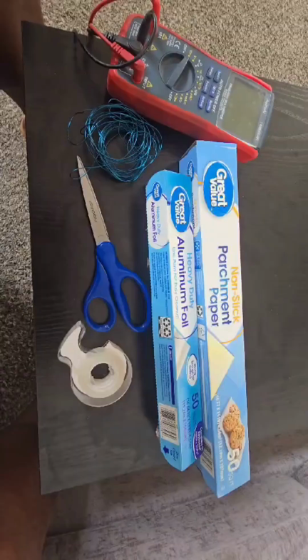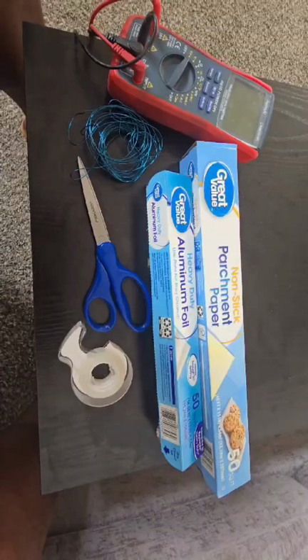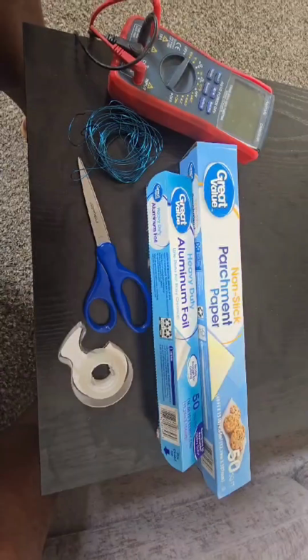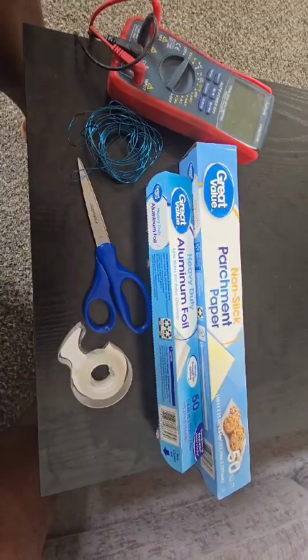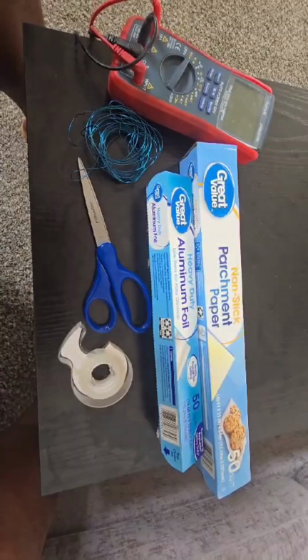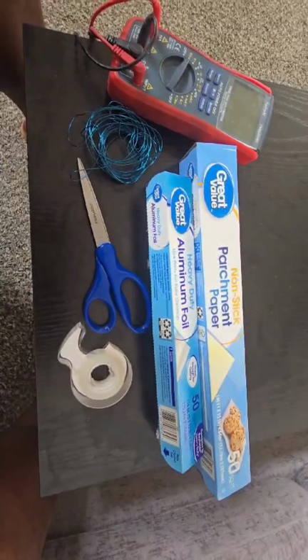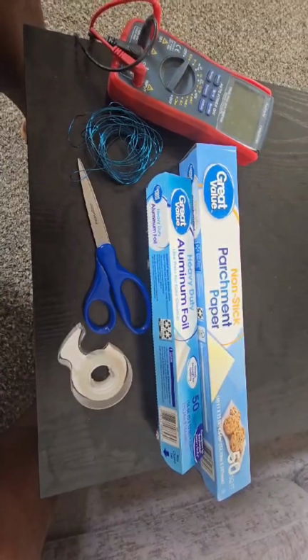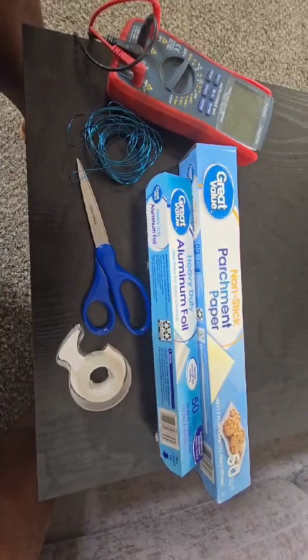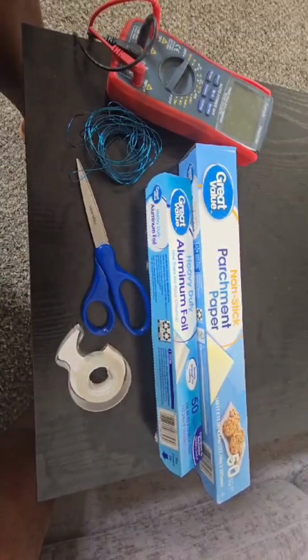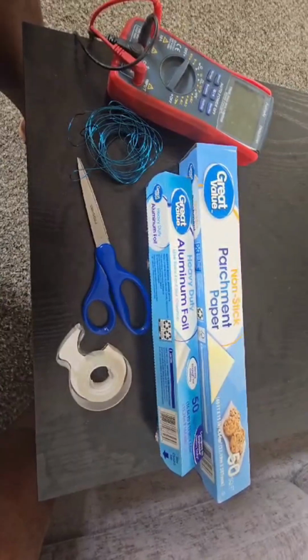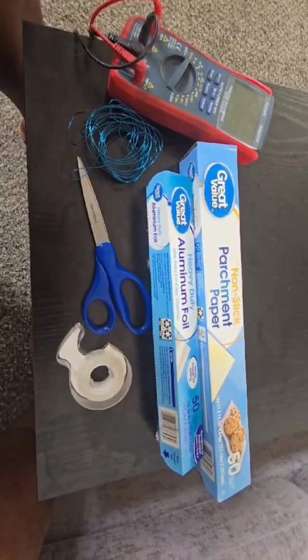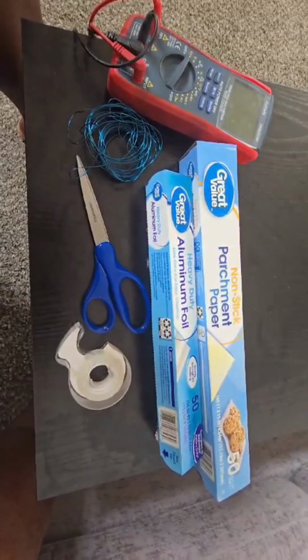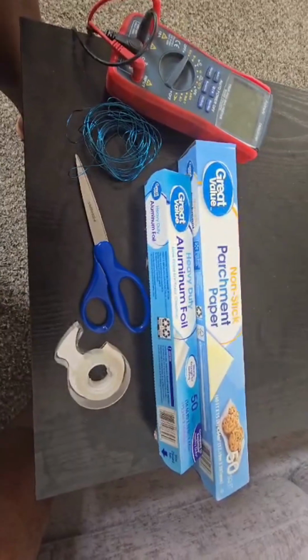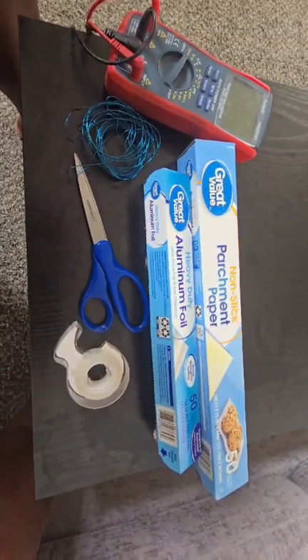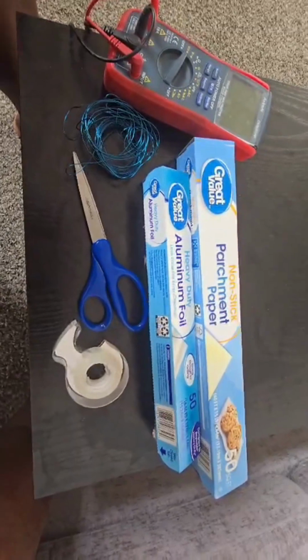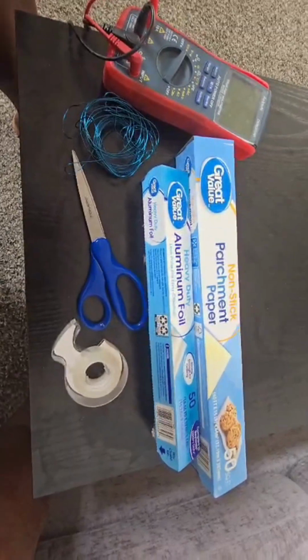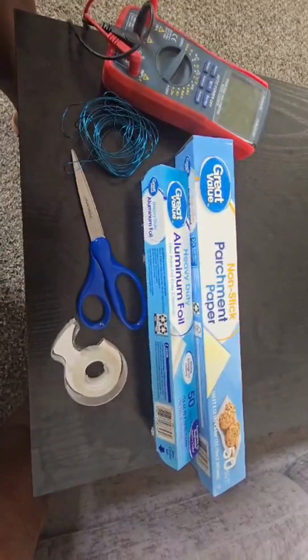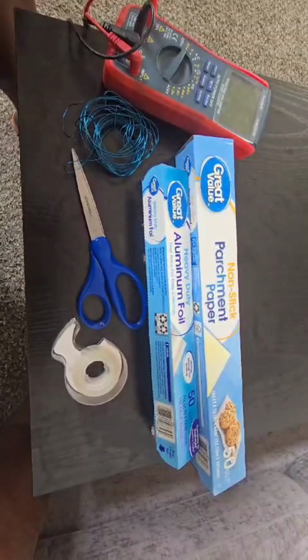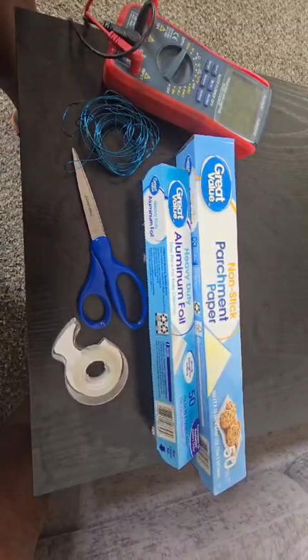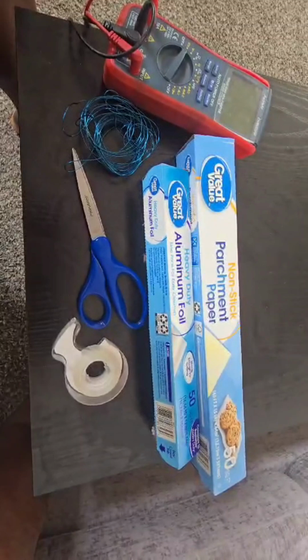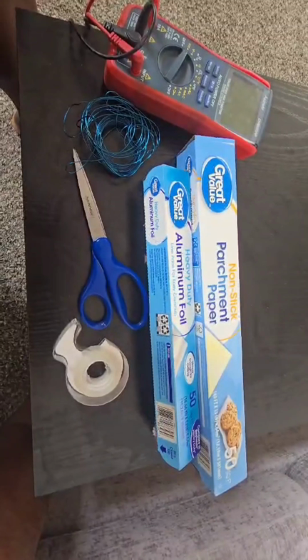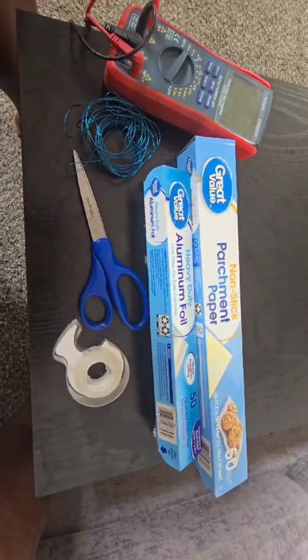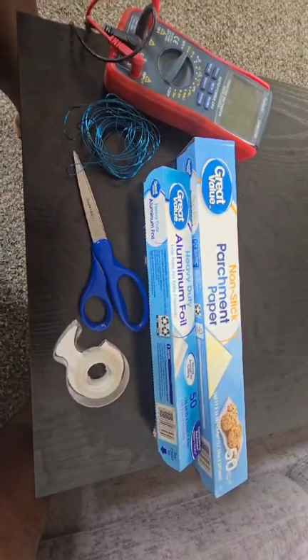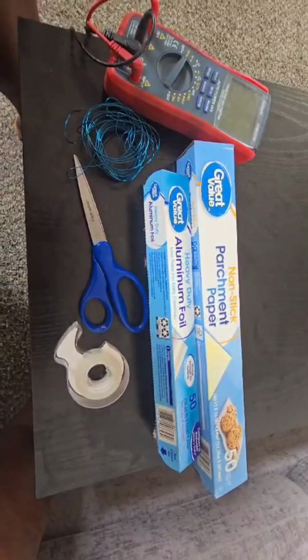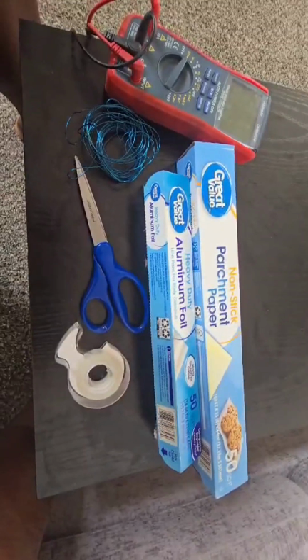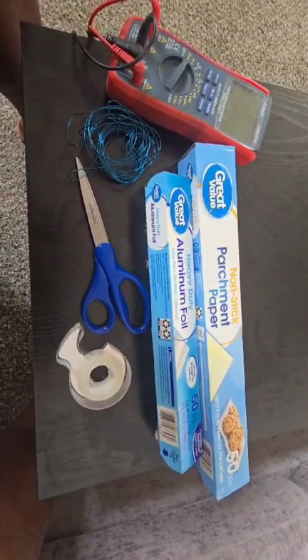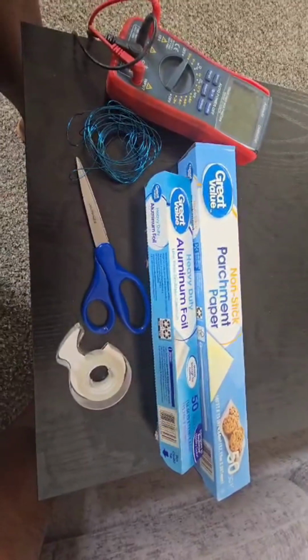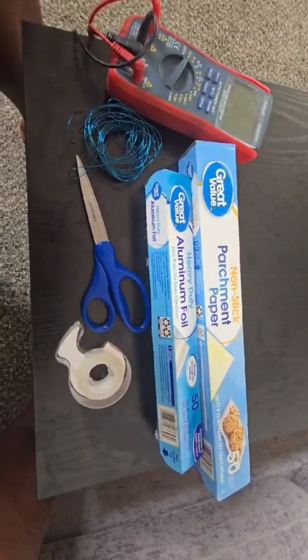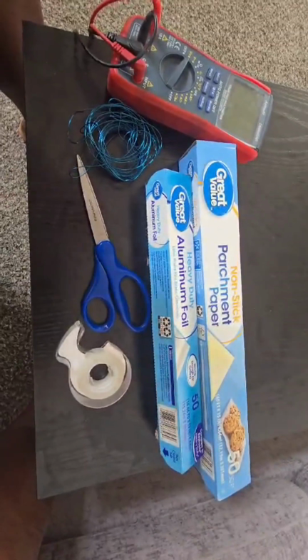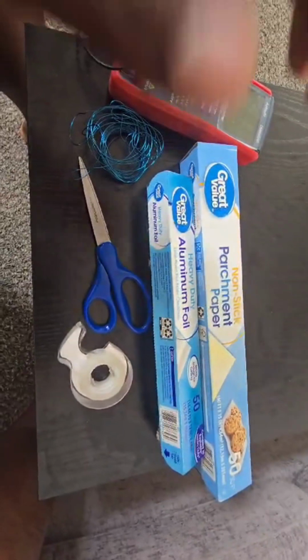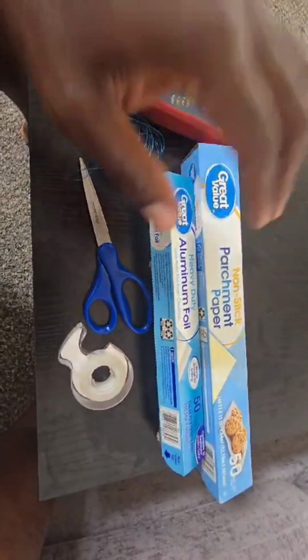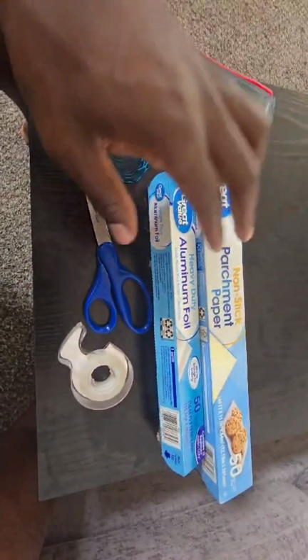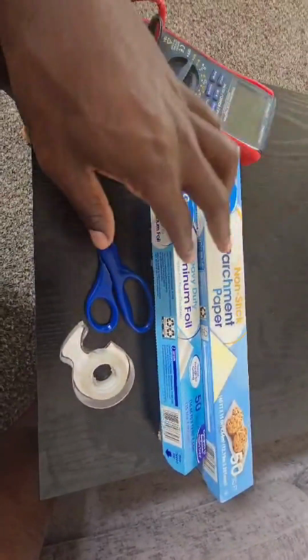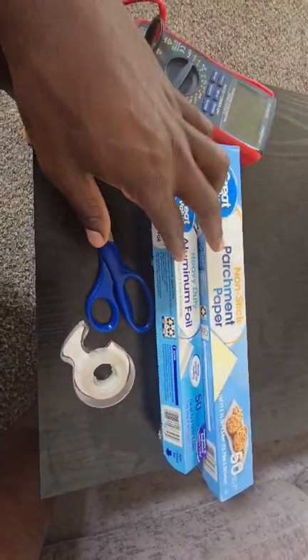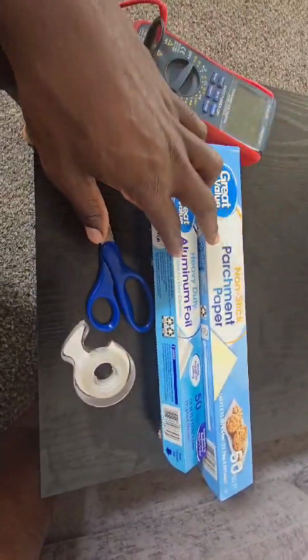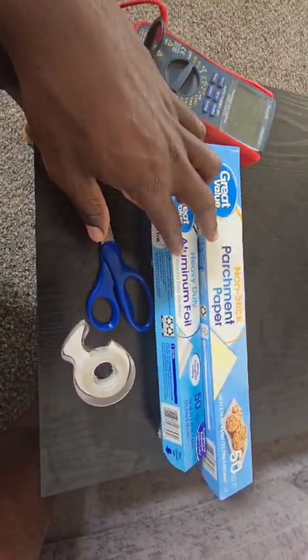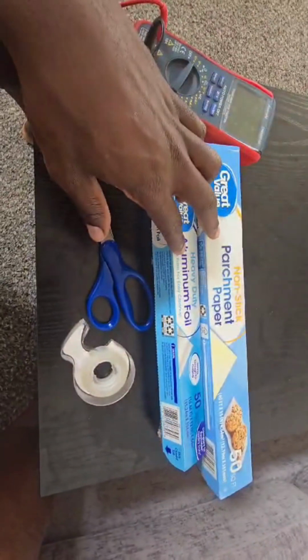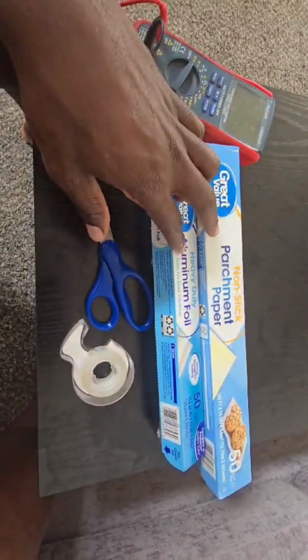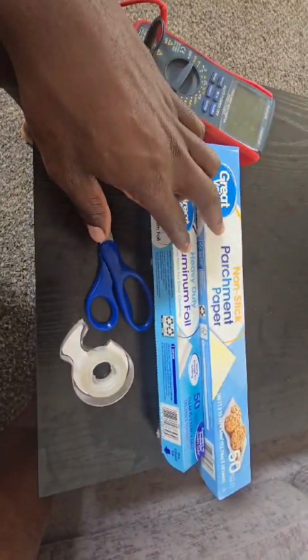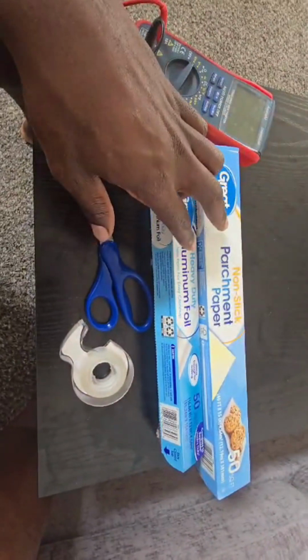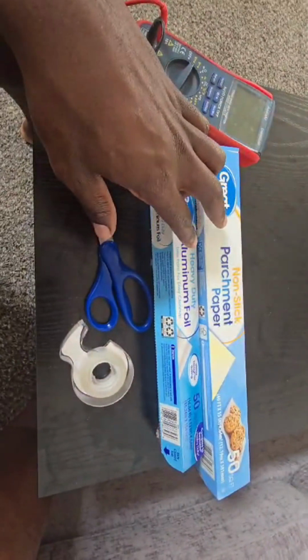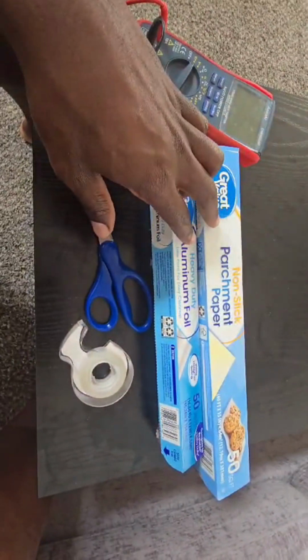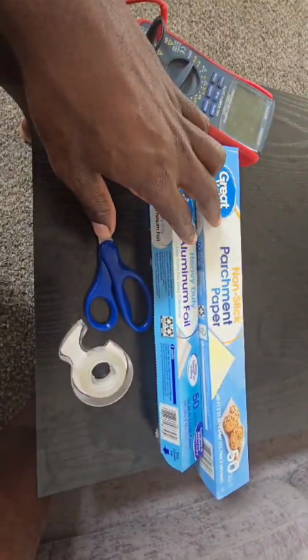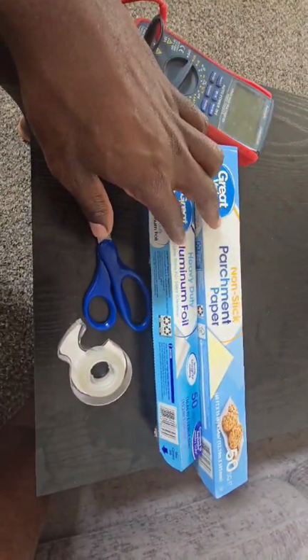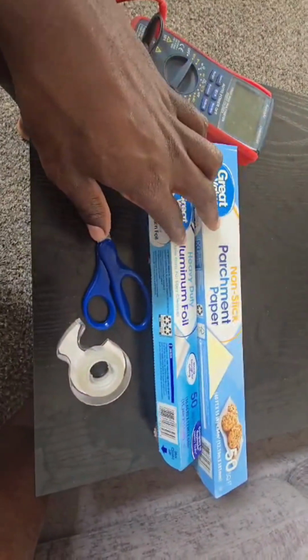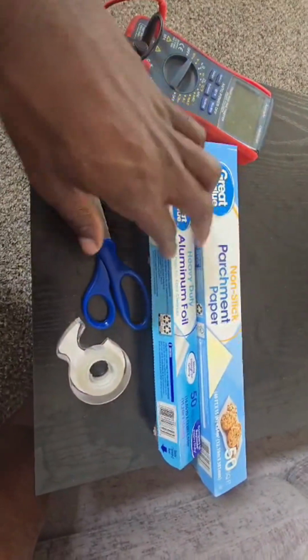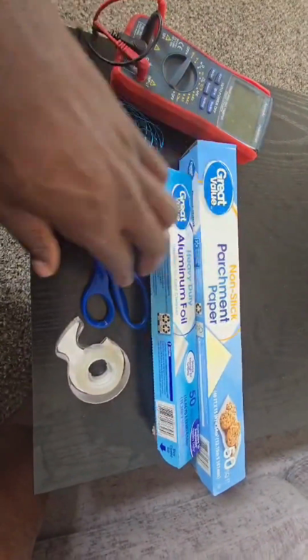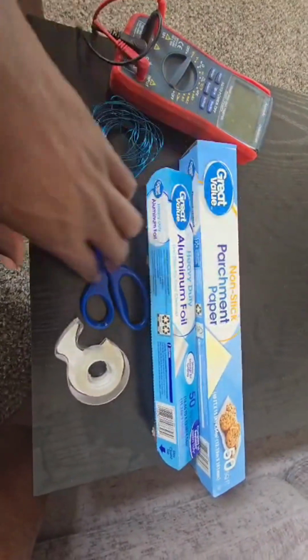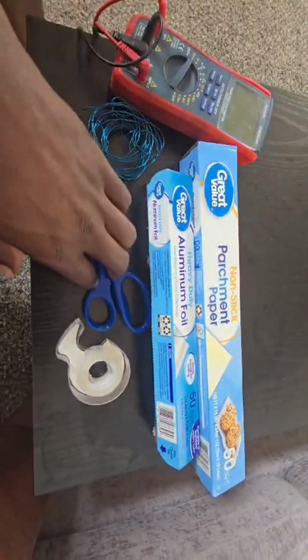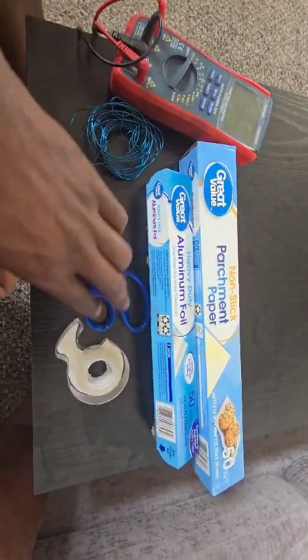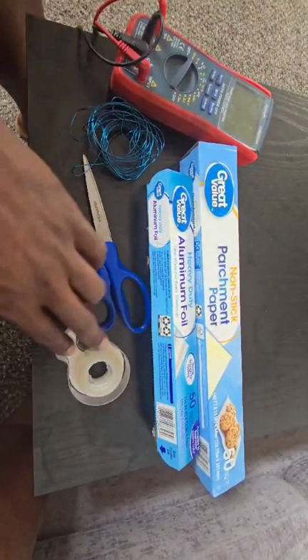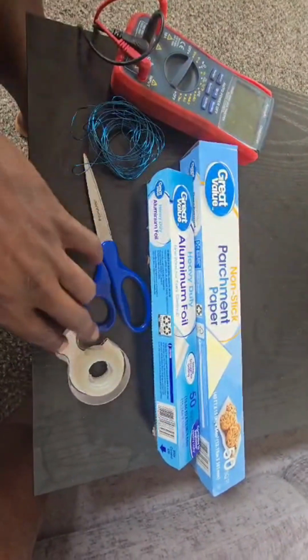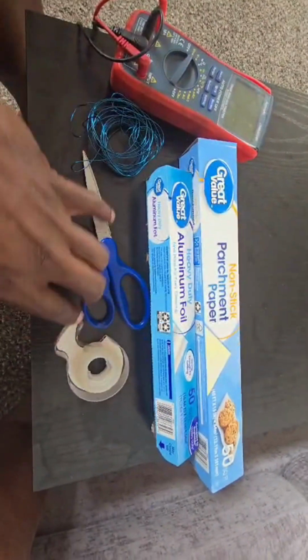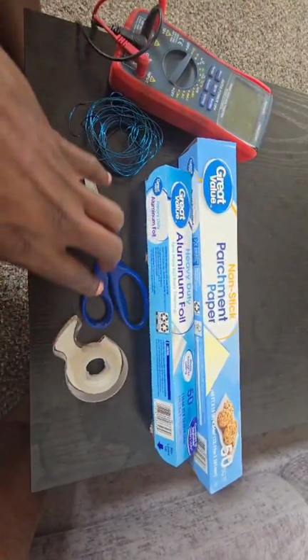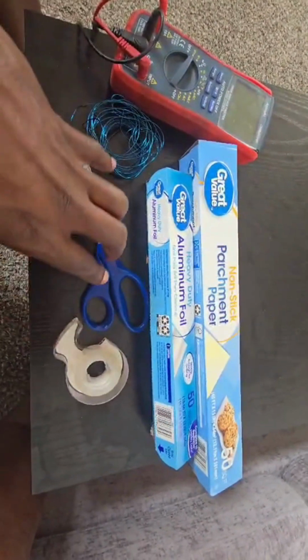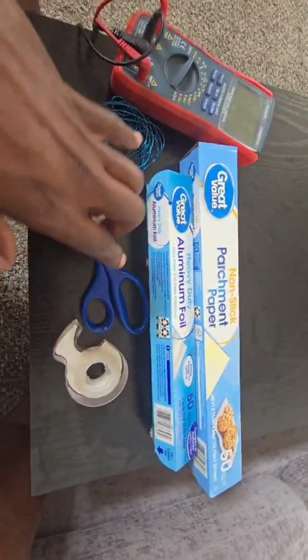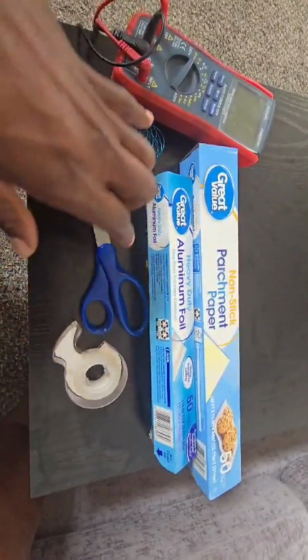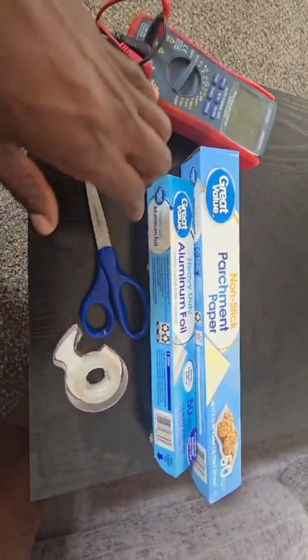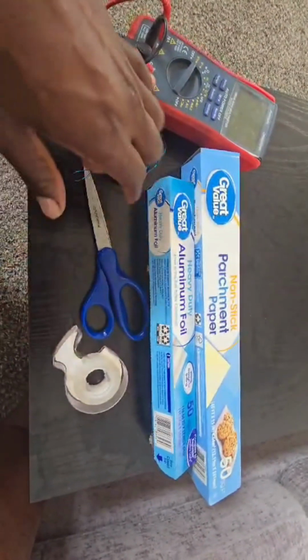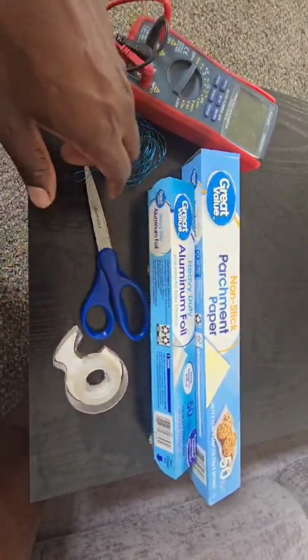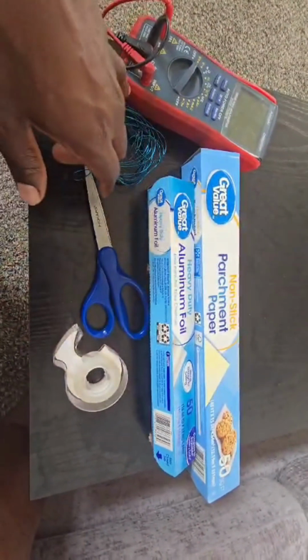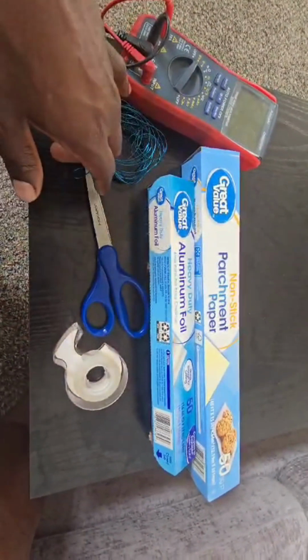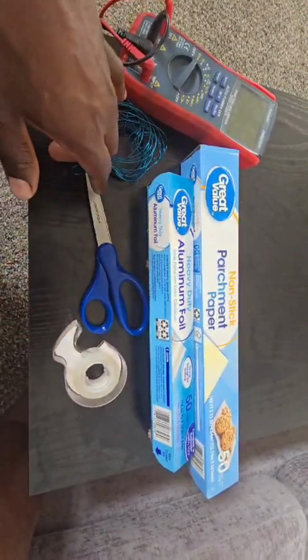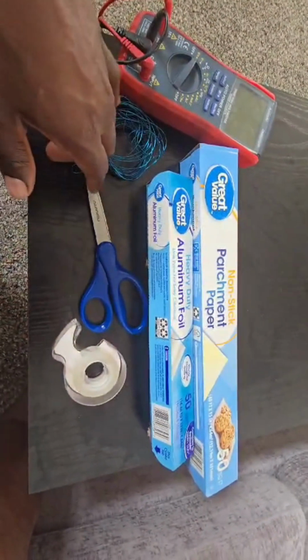Today I'm going to be teaching you how to build a capacitor from just these 1, 2, 3, 4, 5, 6 elements.